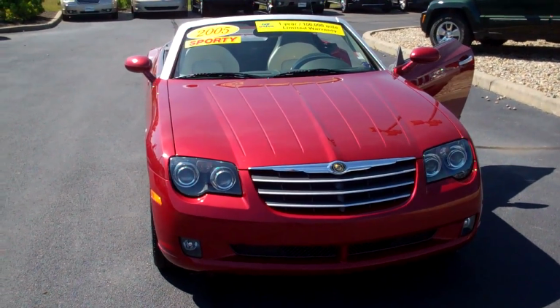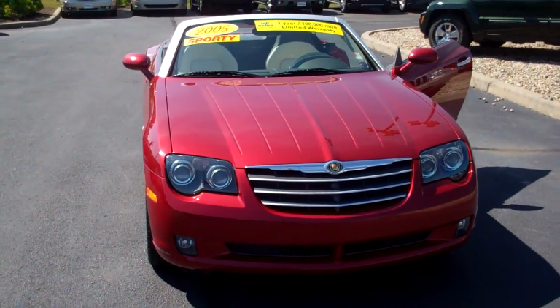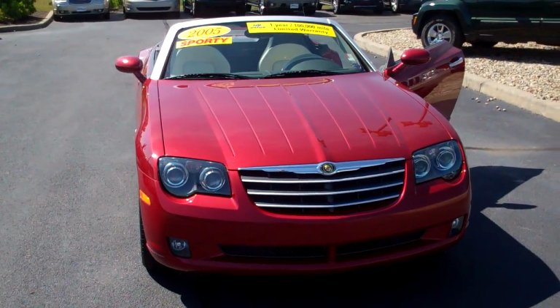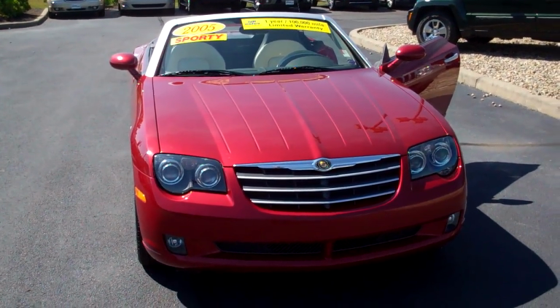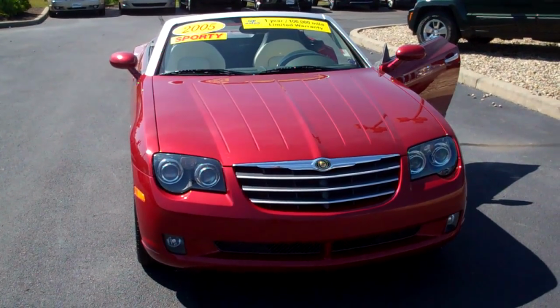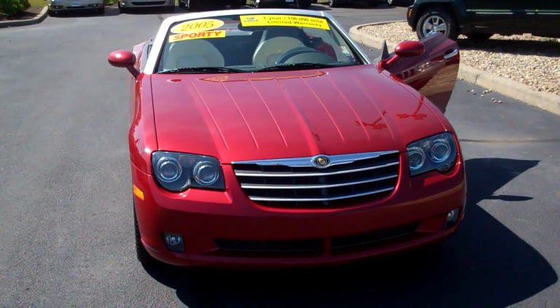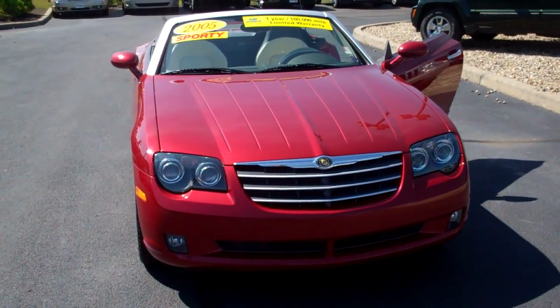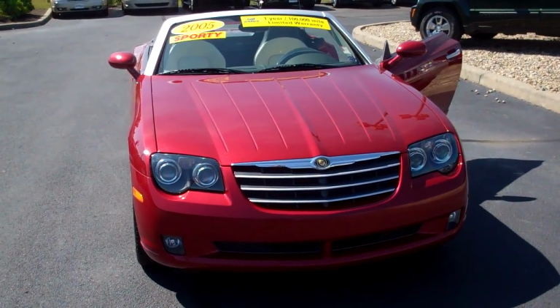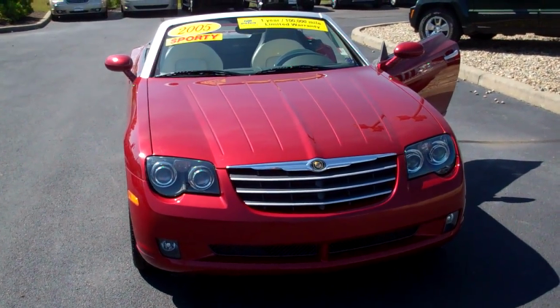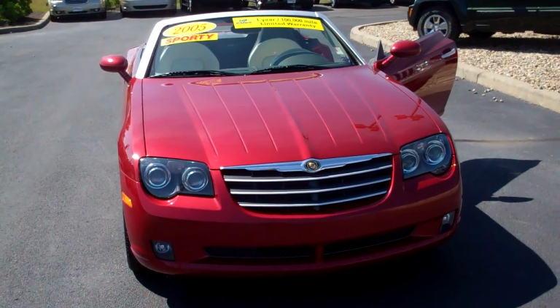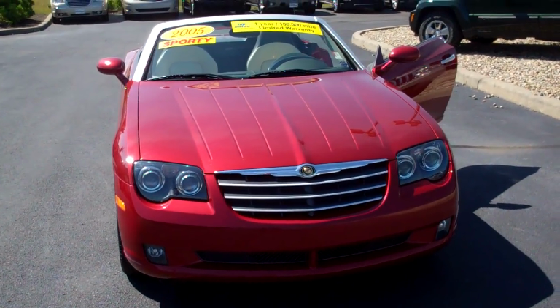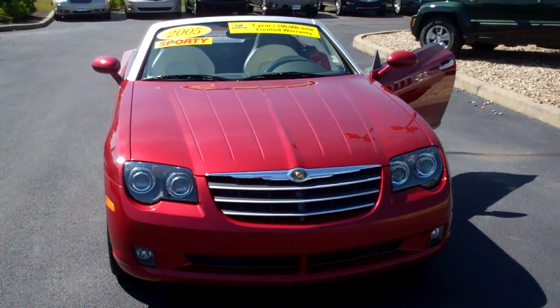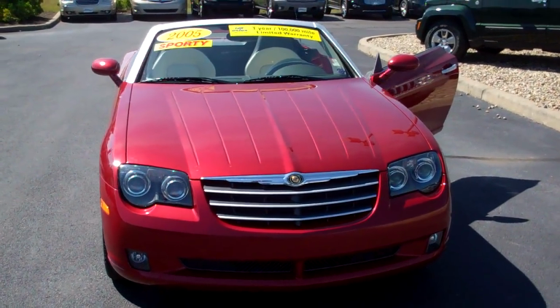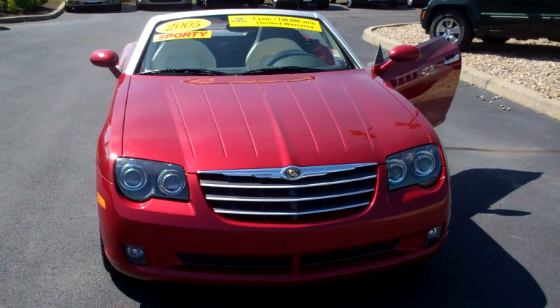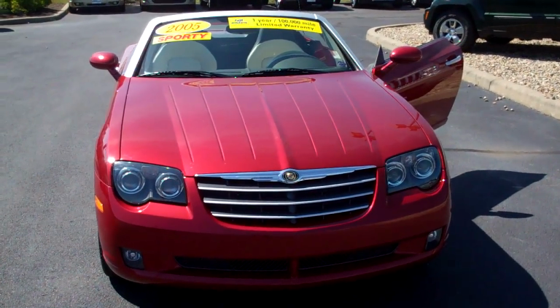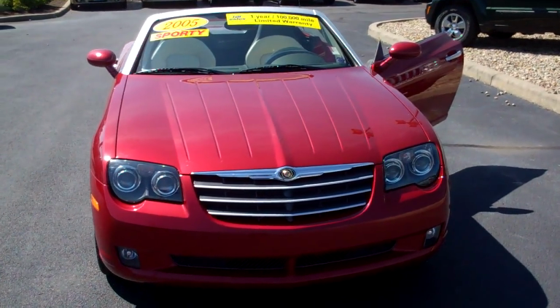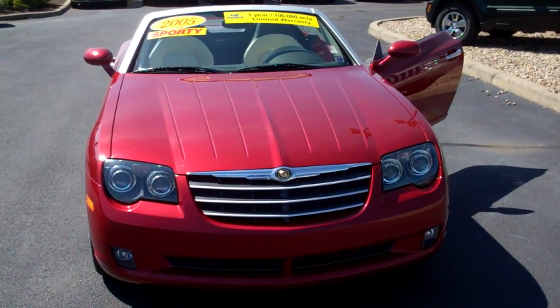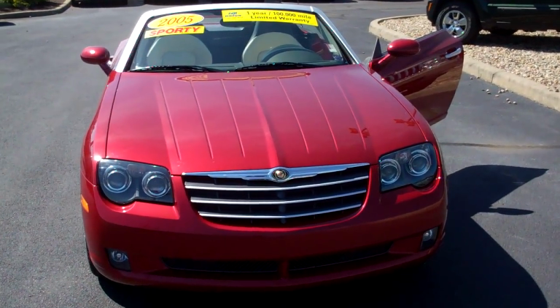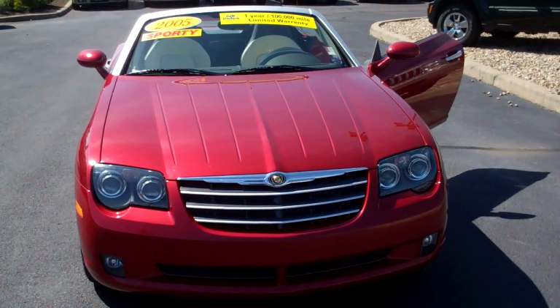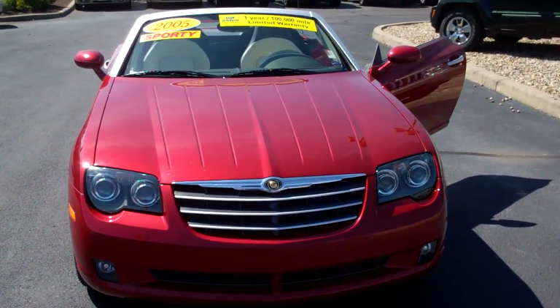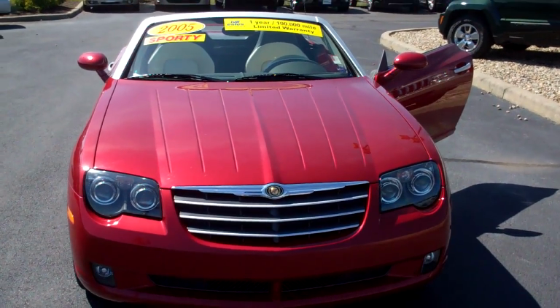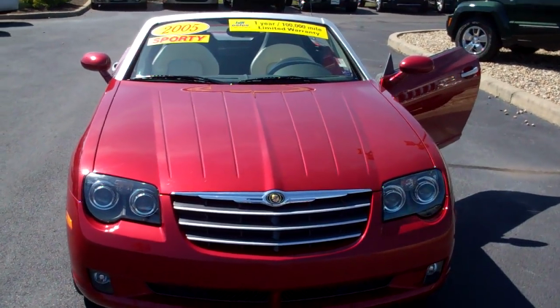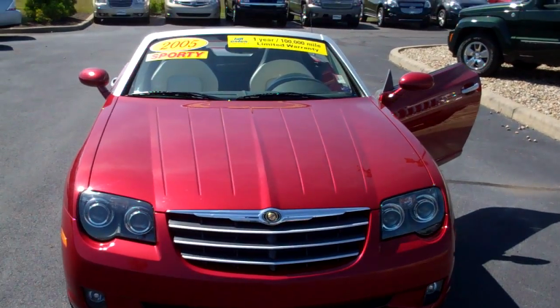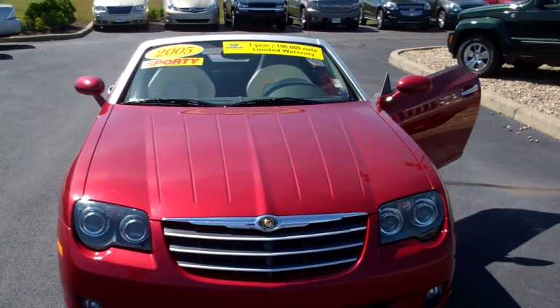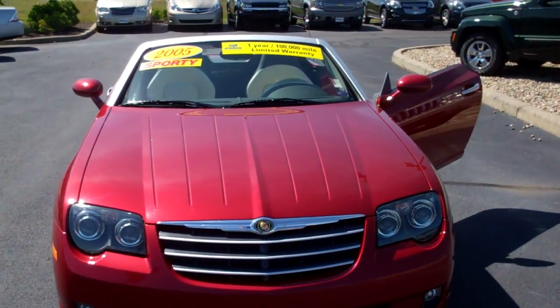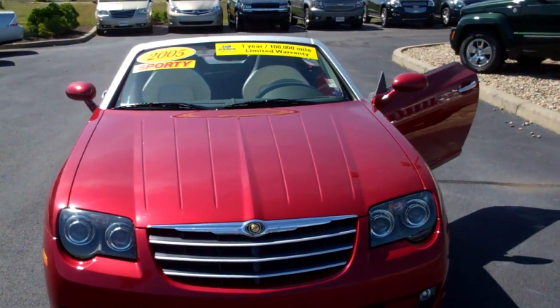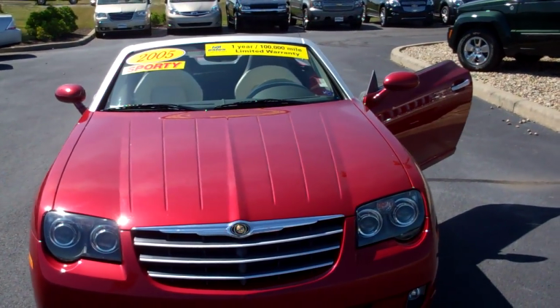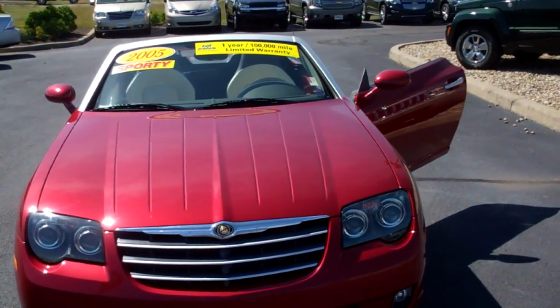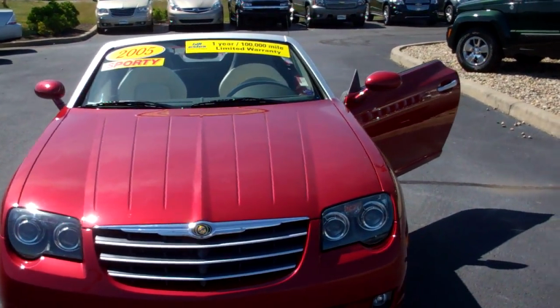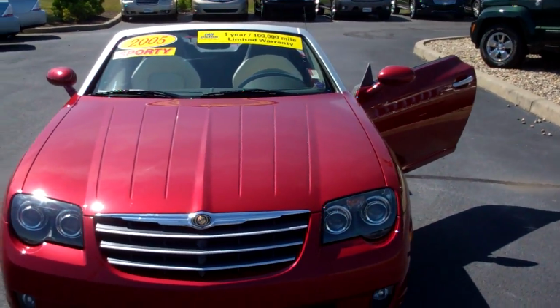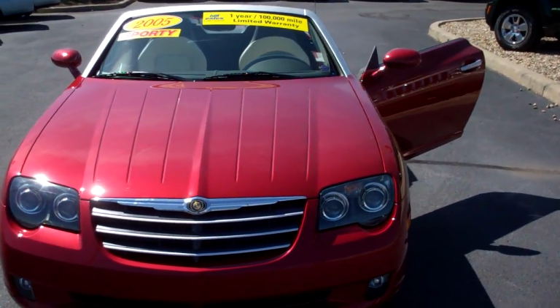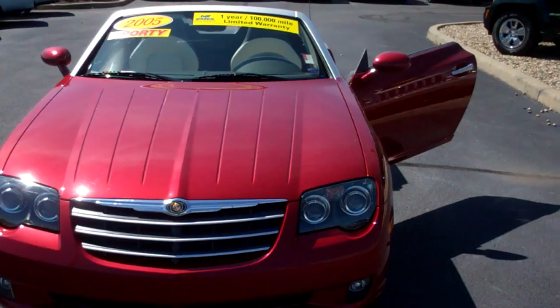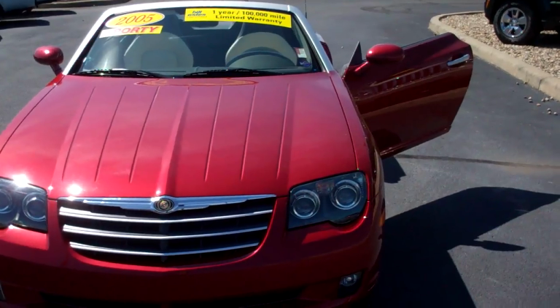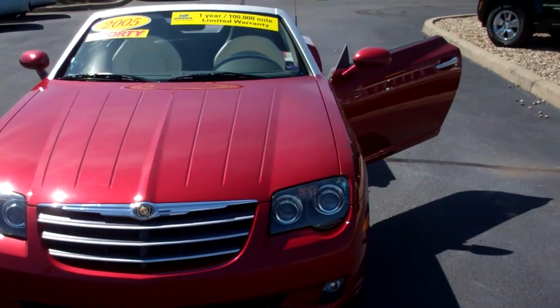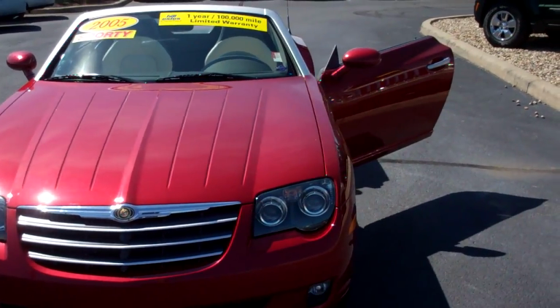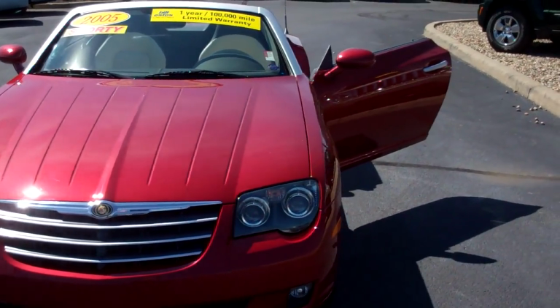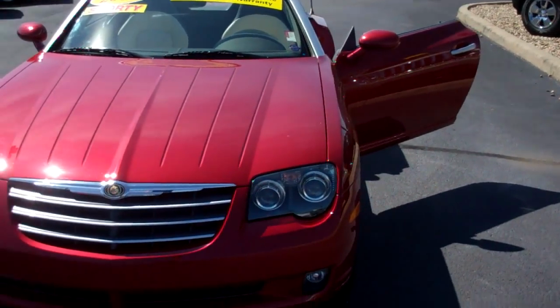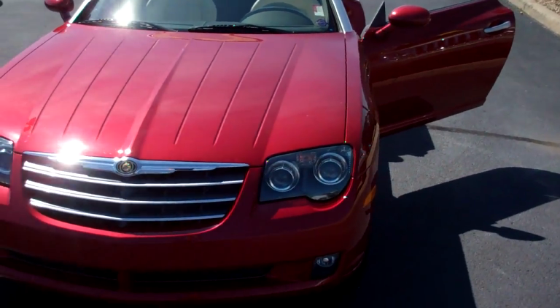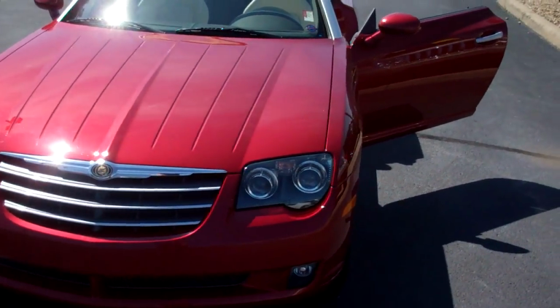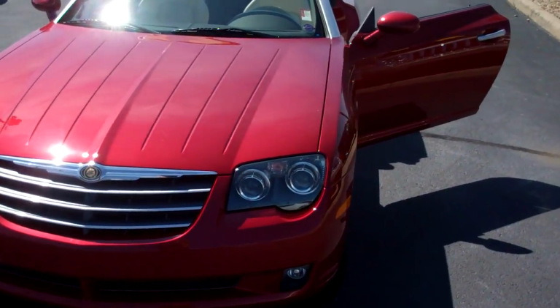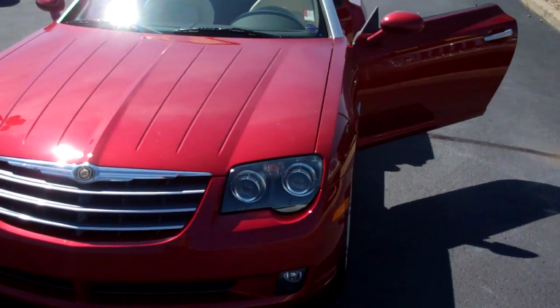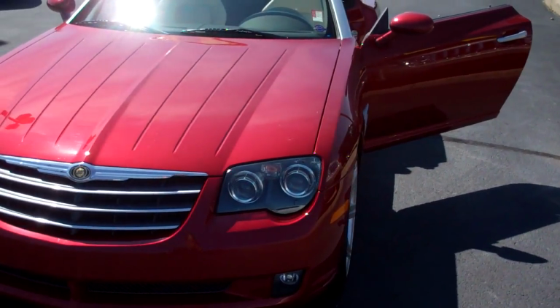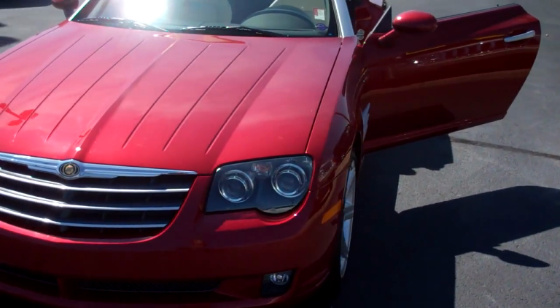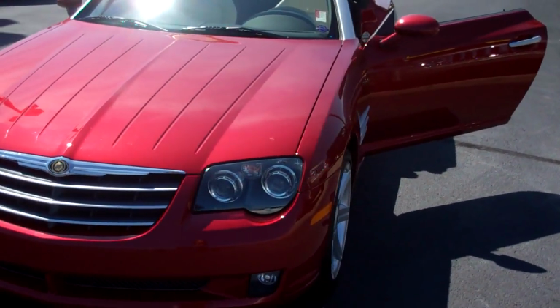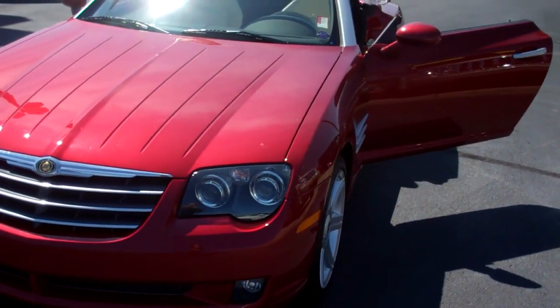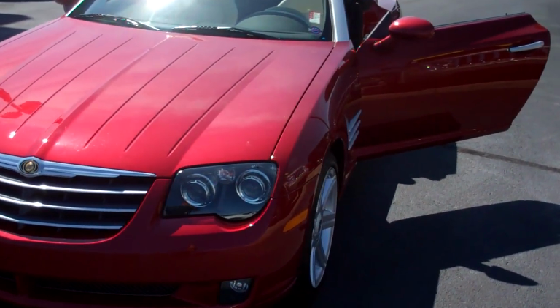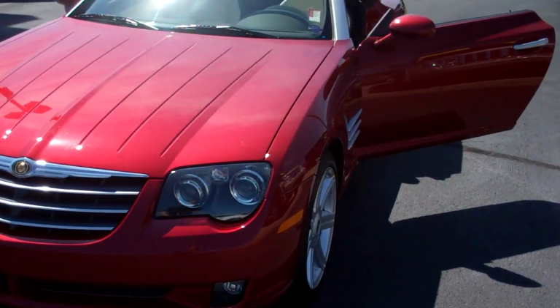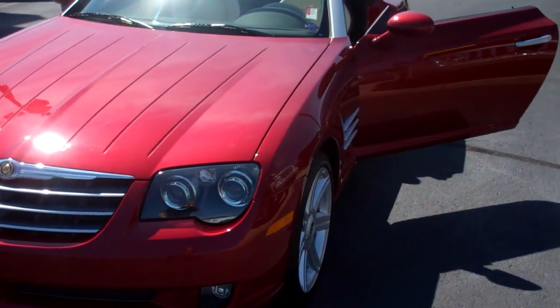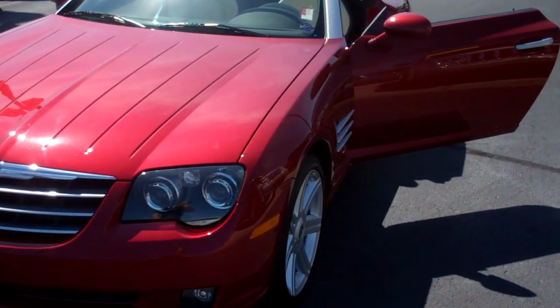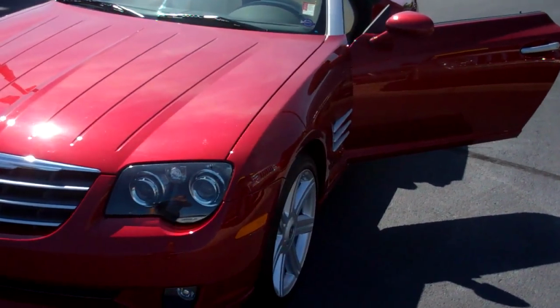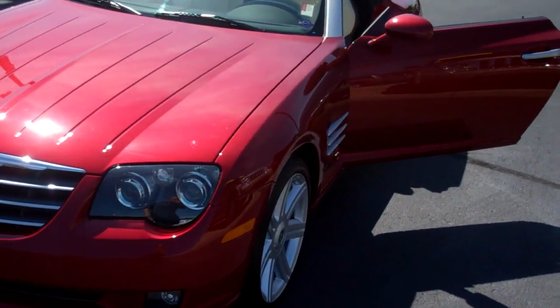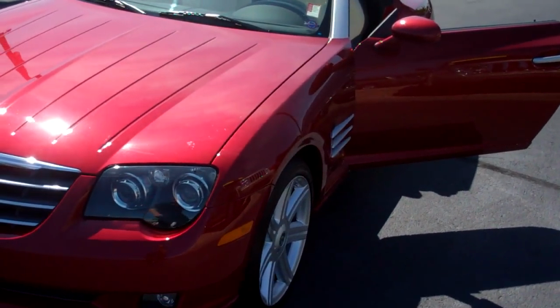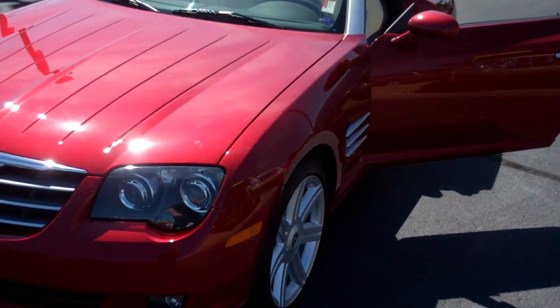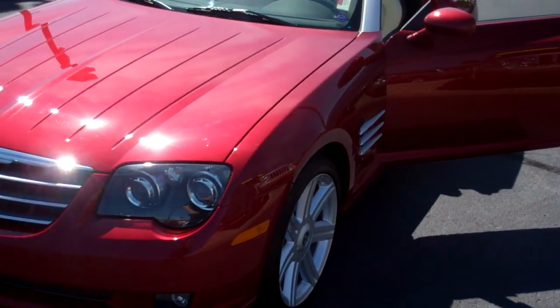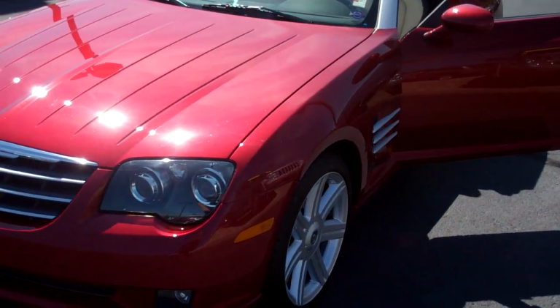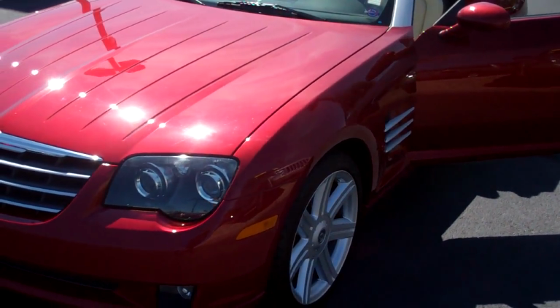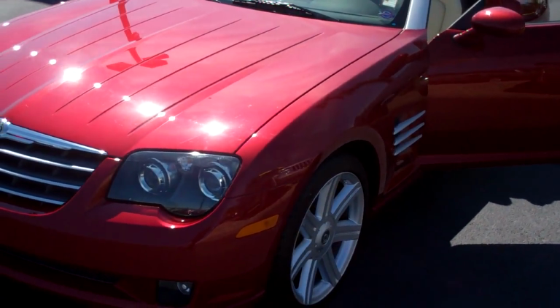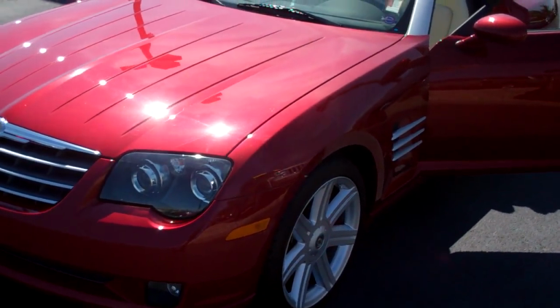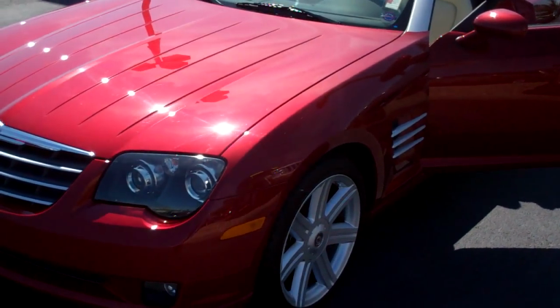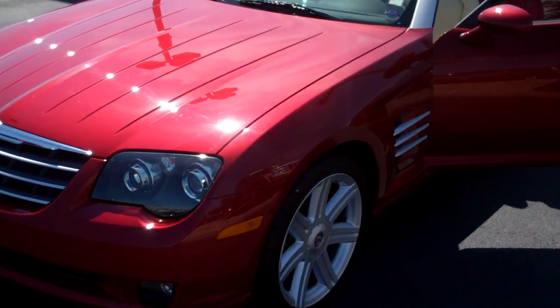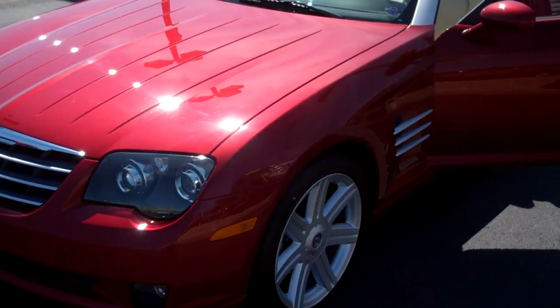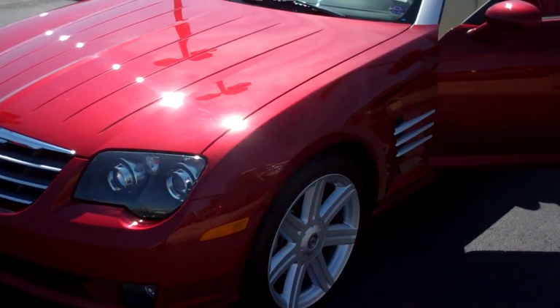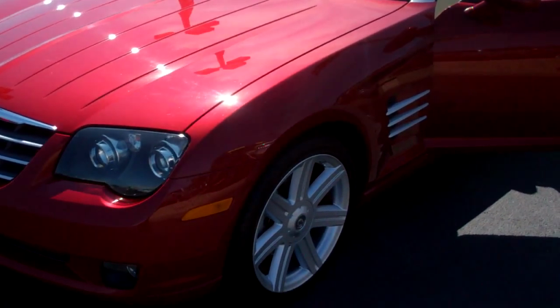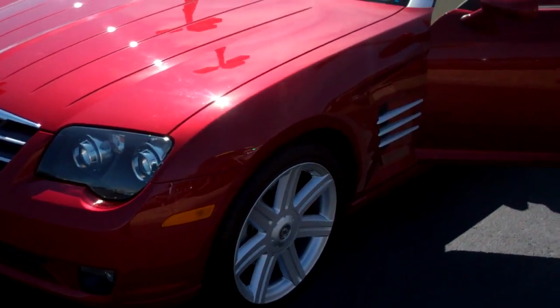Hey Dan, it's Mike Balkus here from Bill Estes Ford. This is the '05 Crossfire I inquired about. It's got 9,900 miles on it.